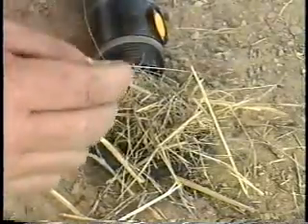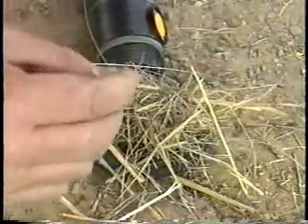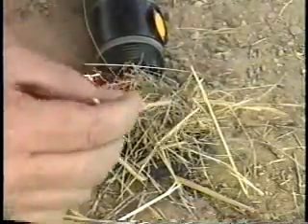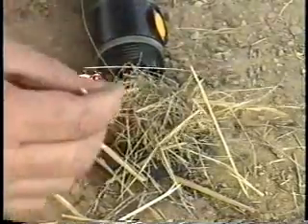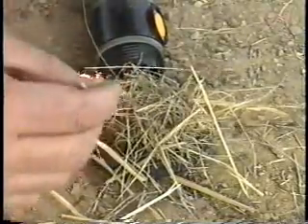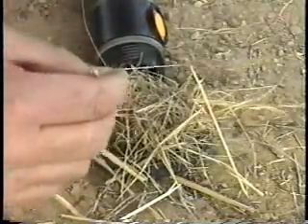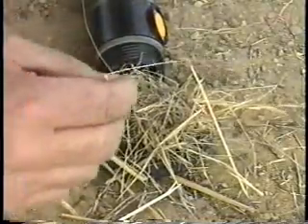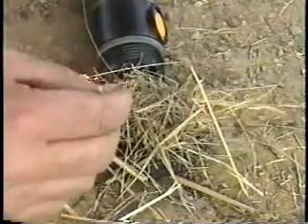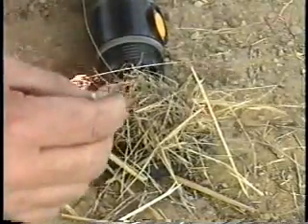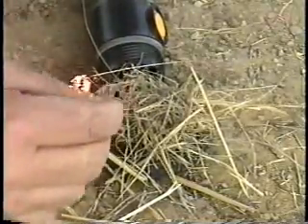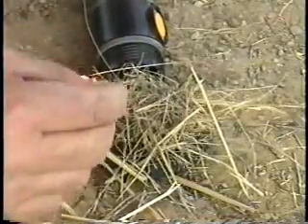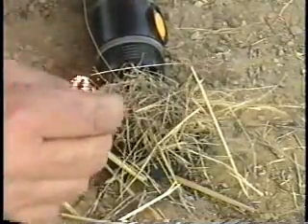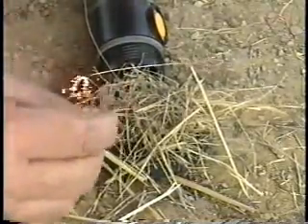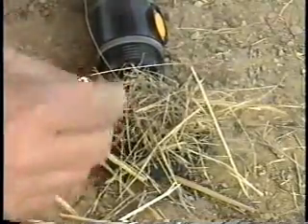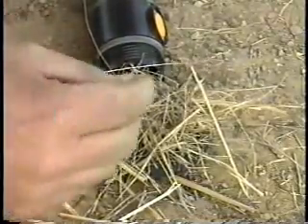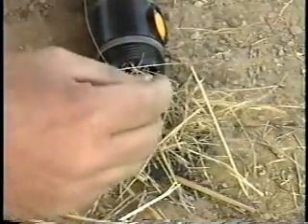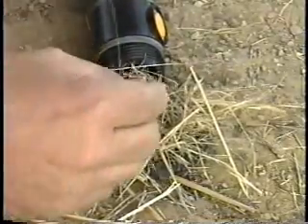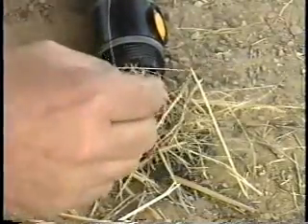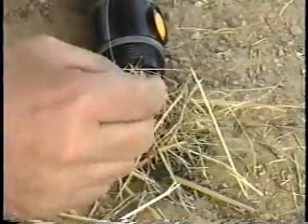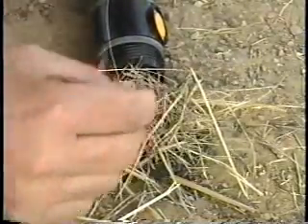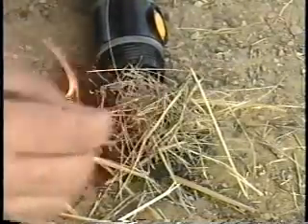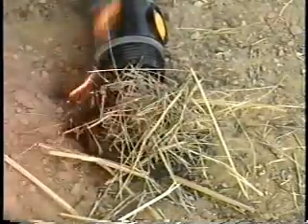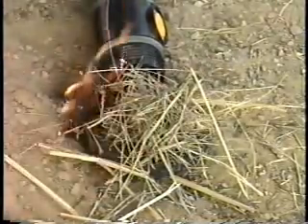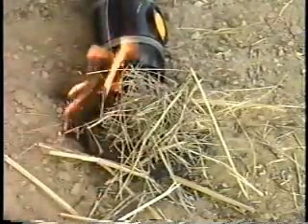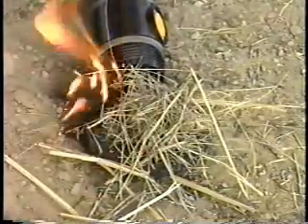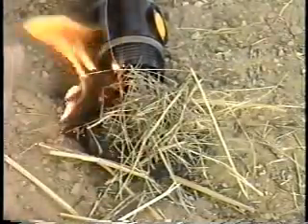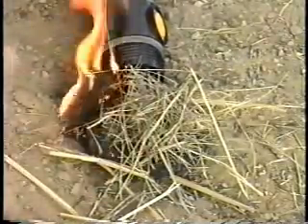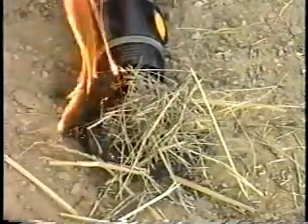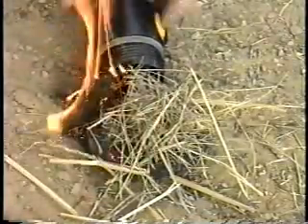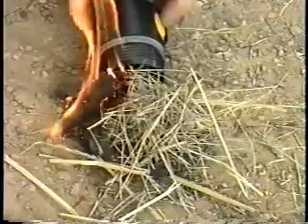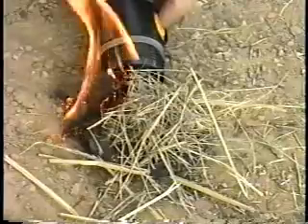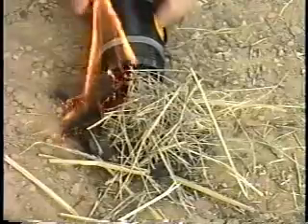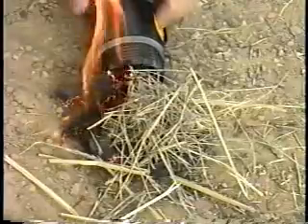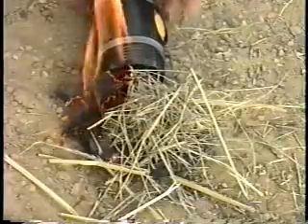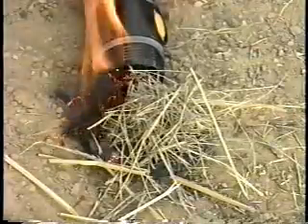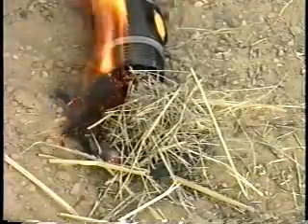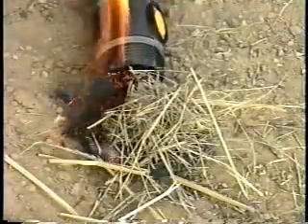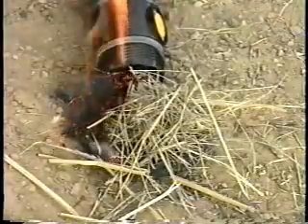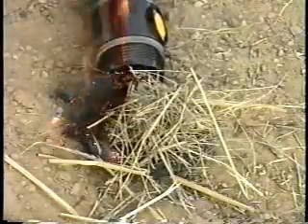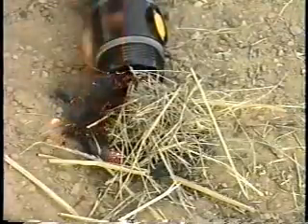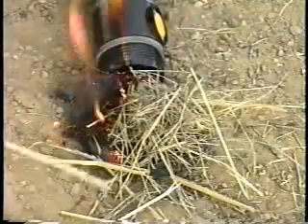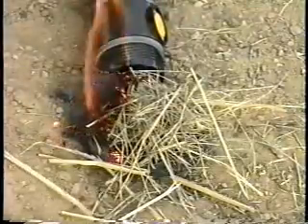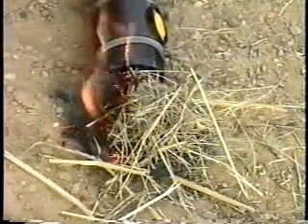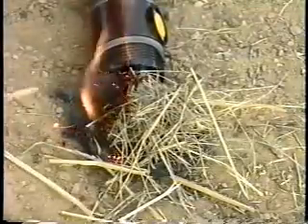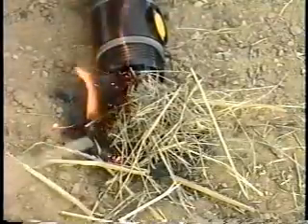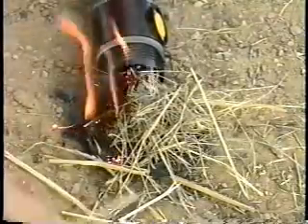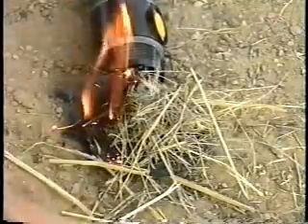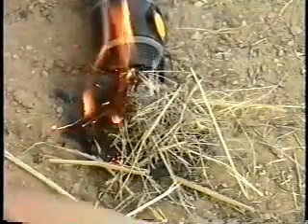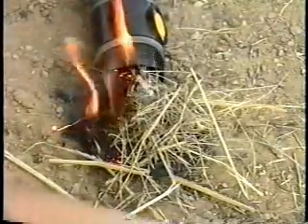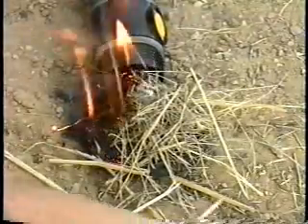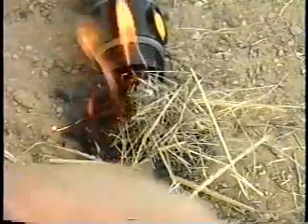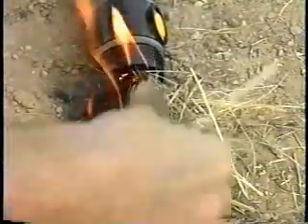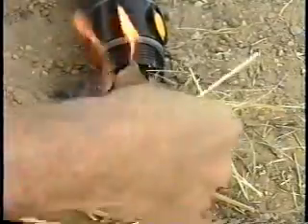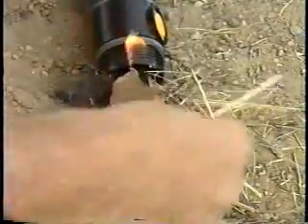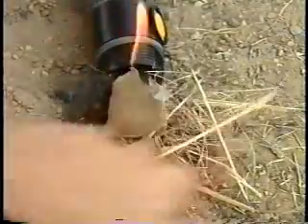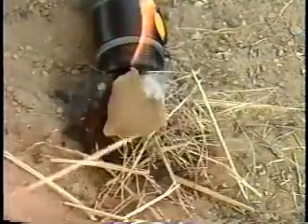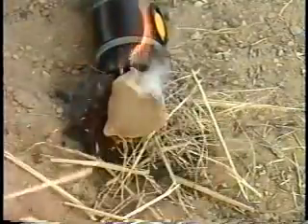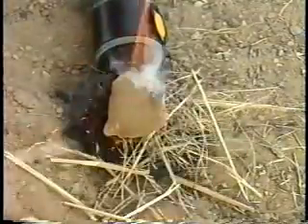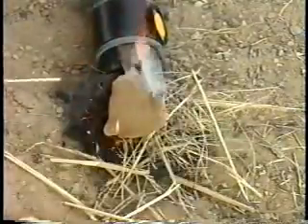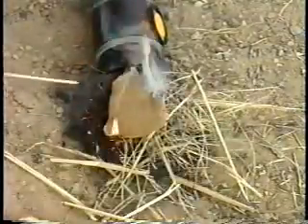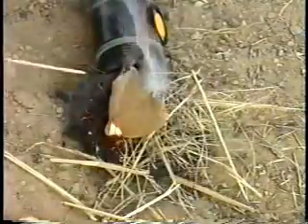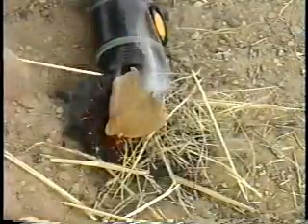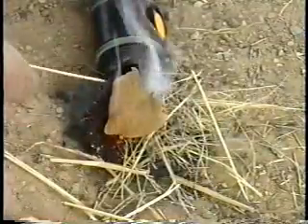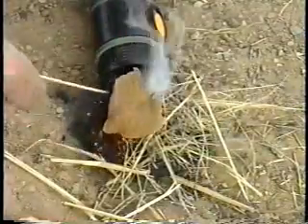As soon as you can, turn the flashlight off and remove it. Remember, batteries can explode if subjected to flame. Save your flashlight.